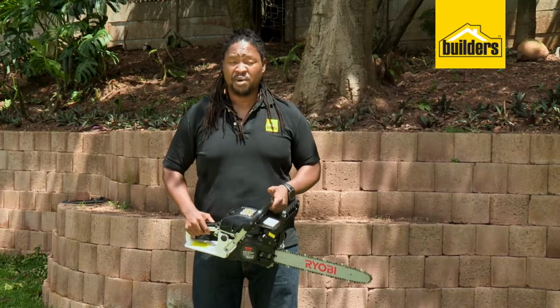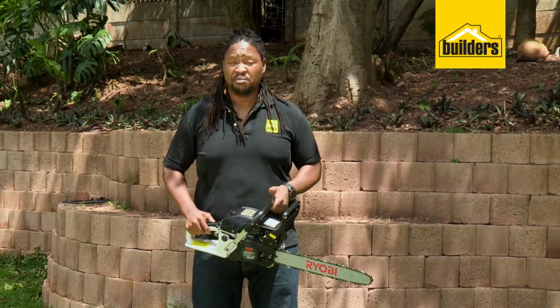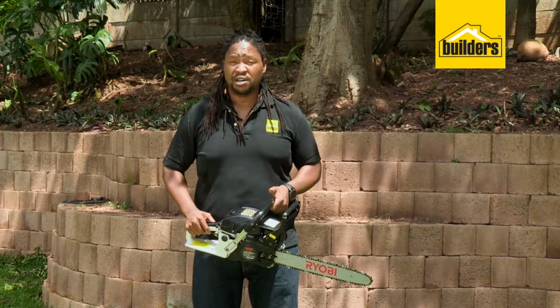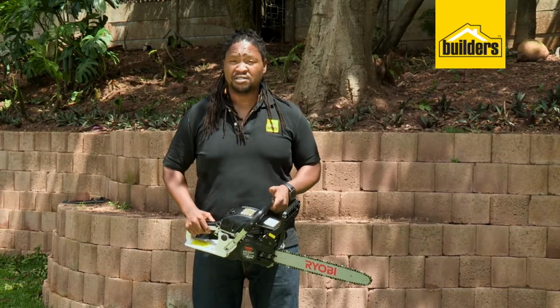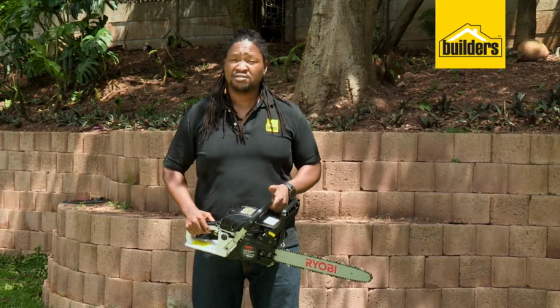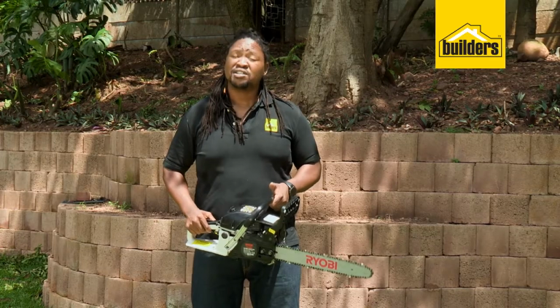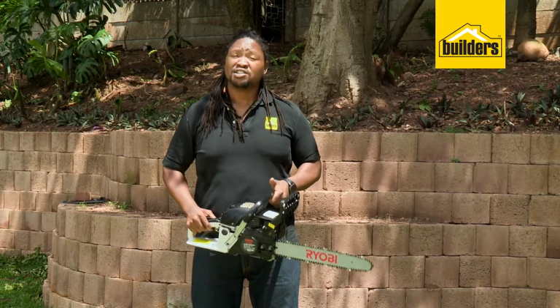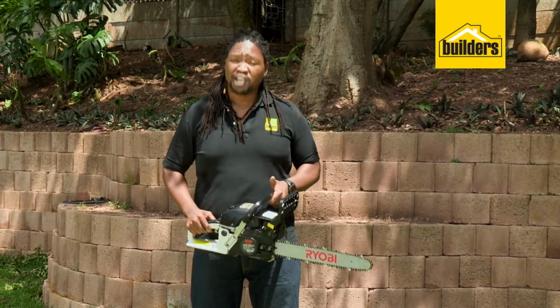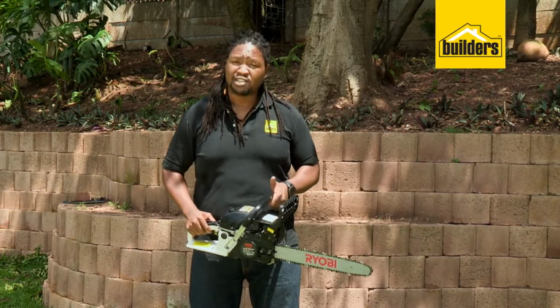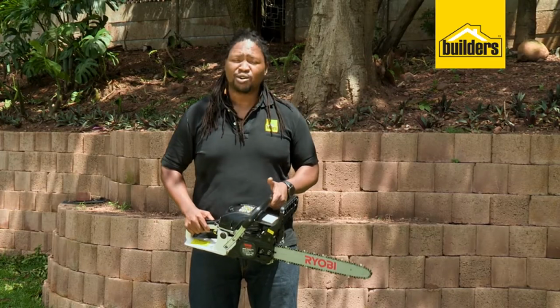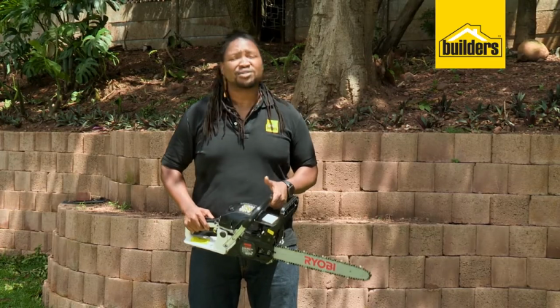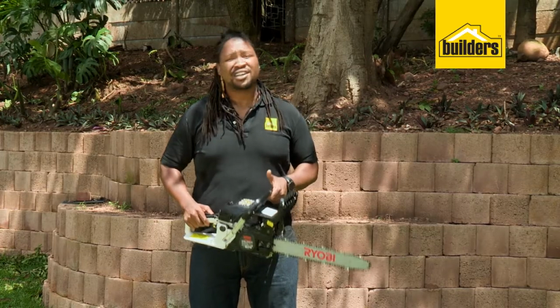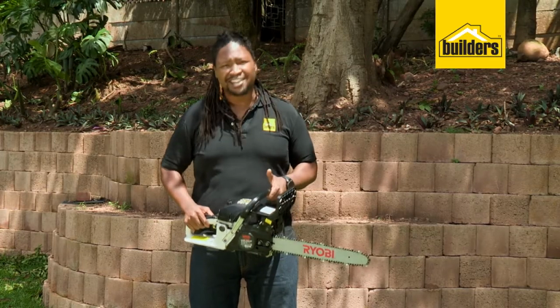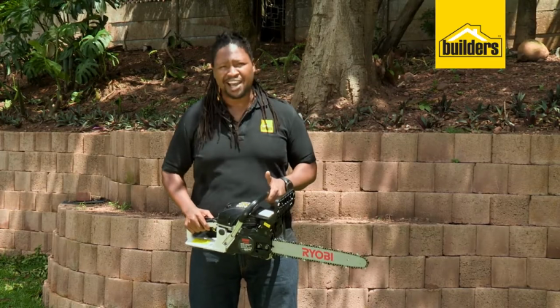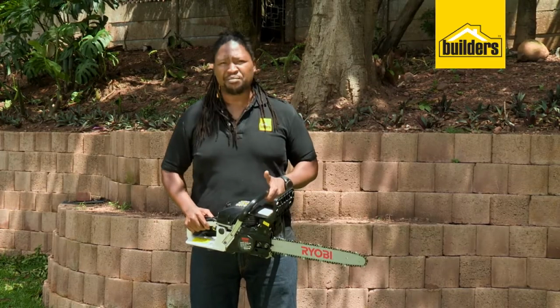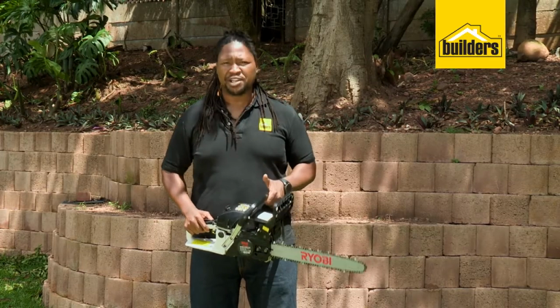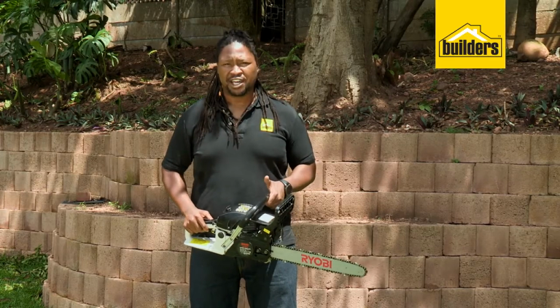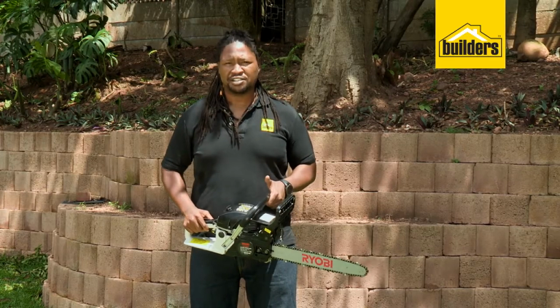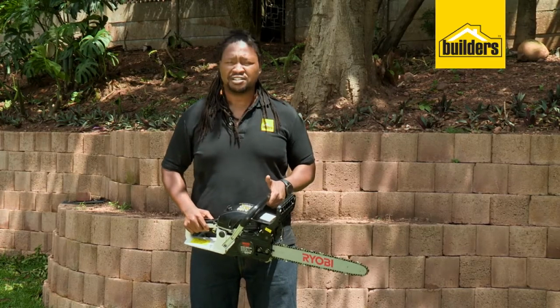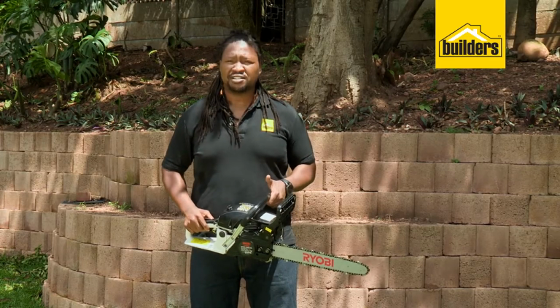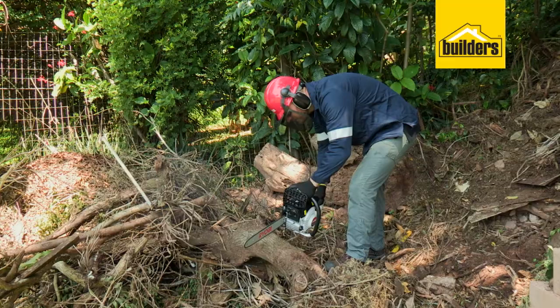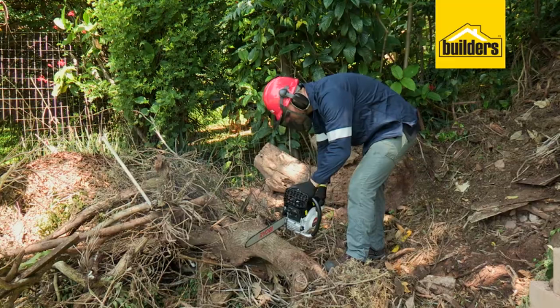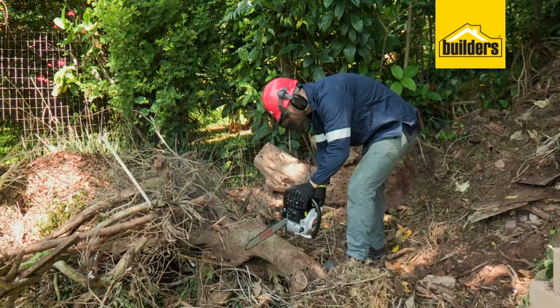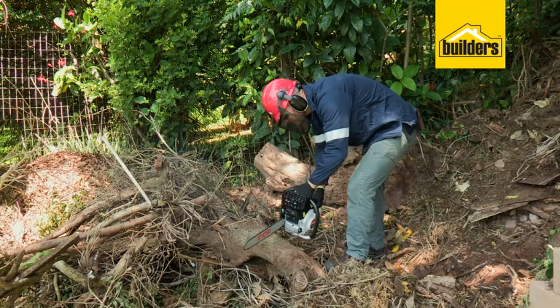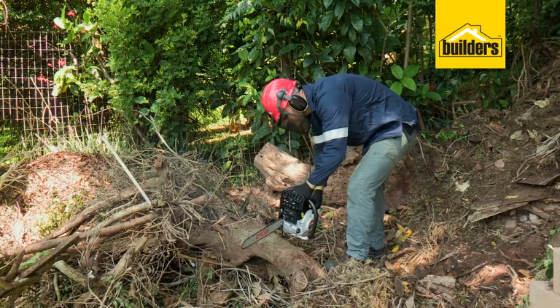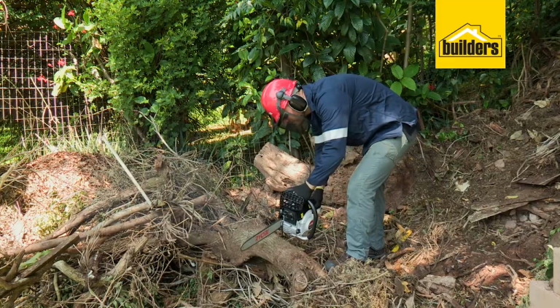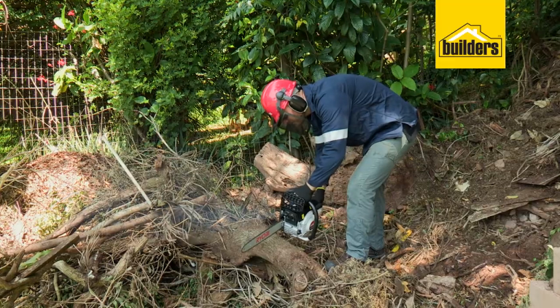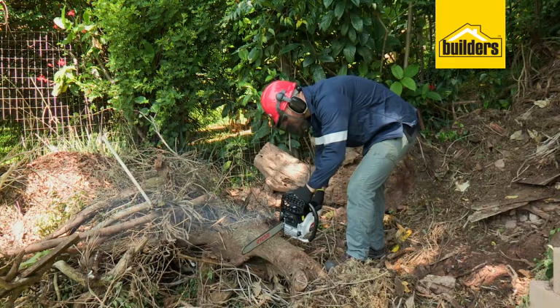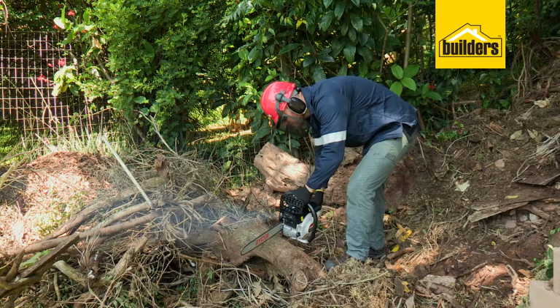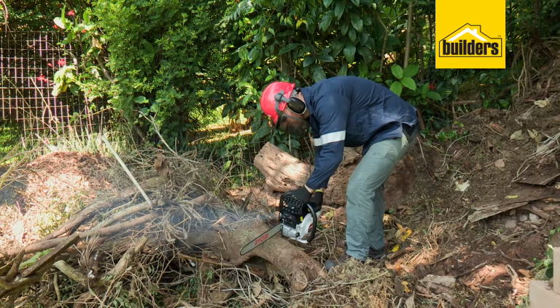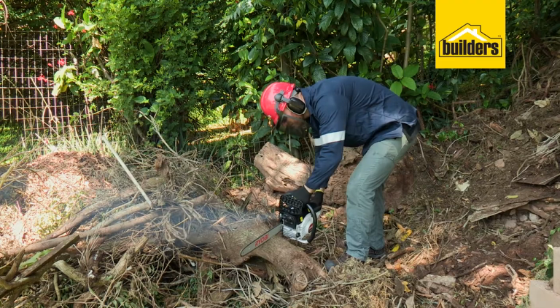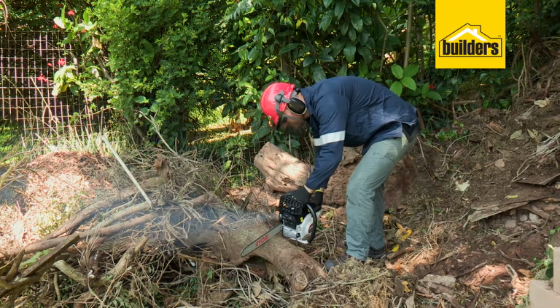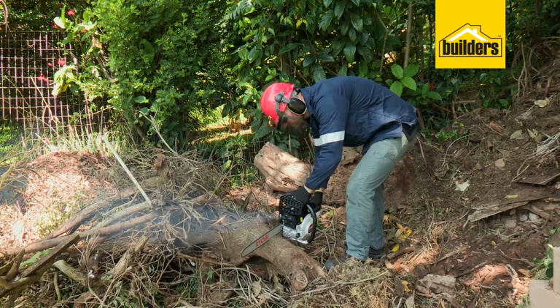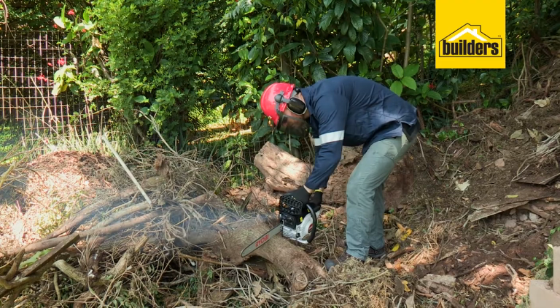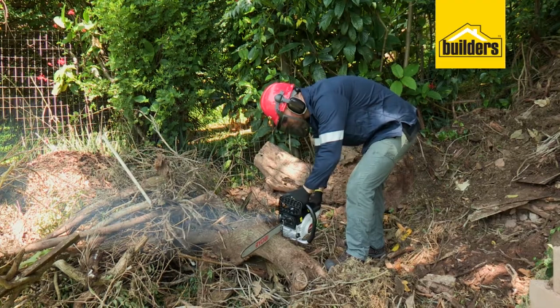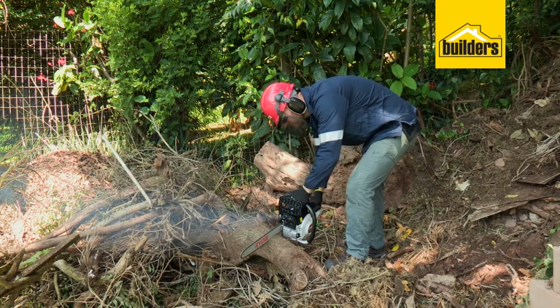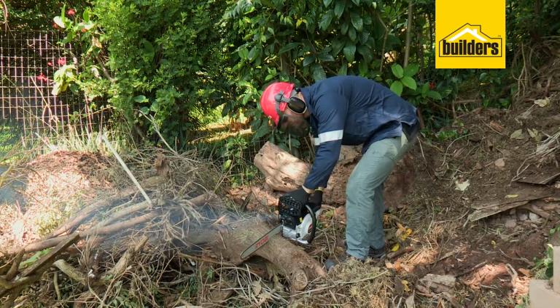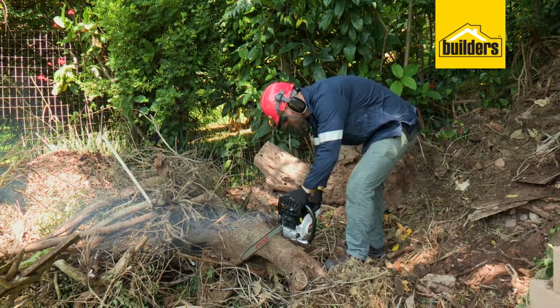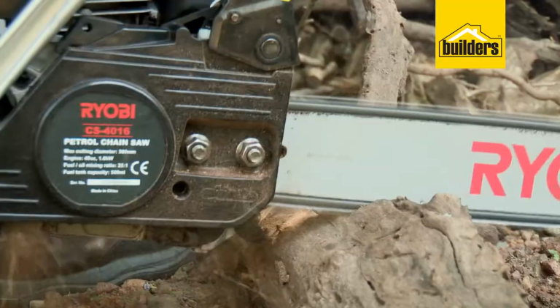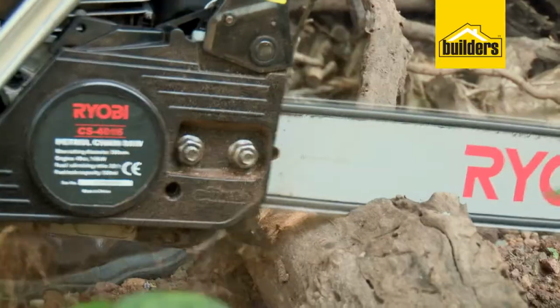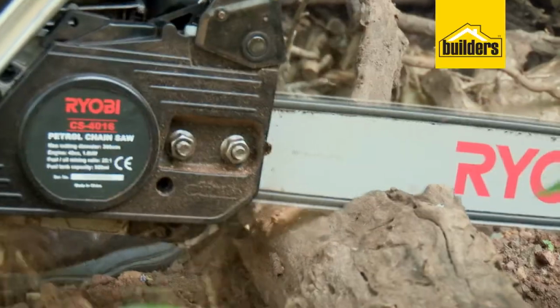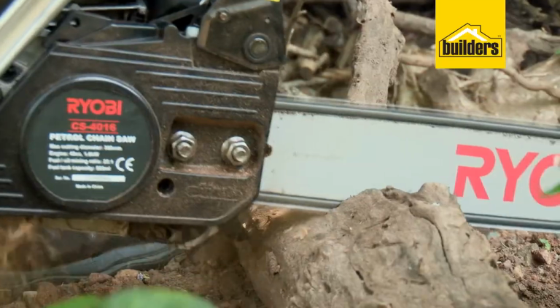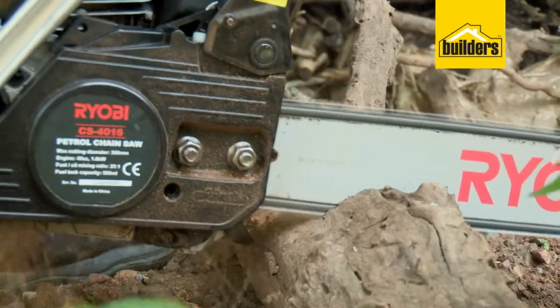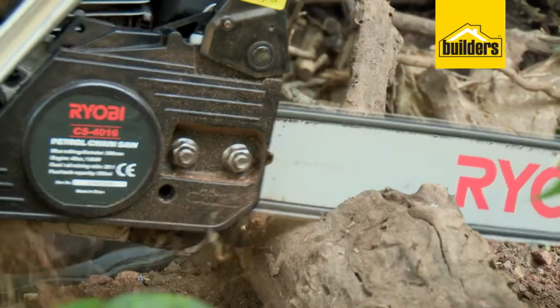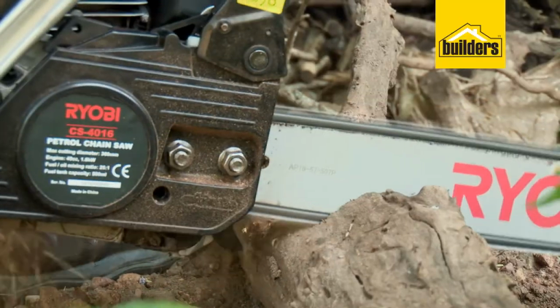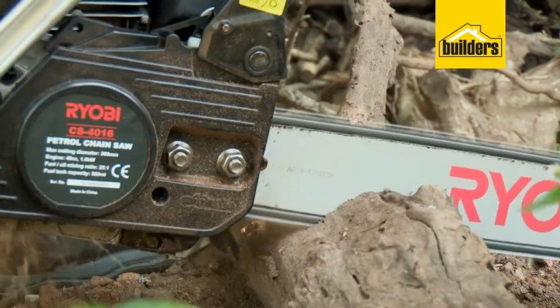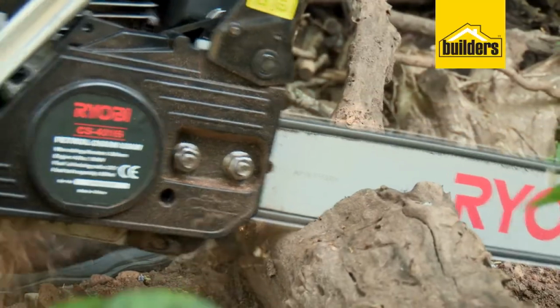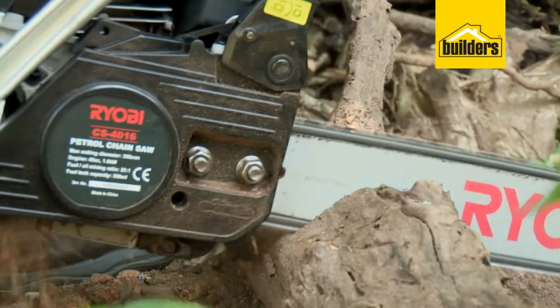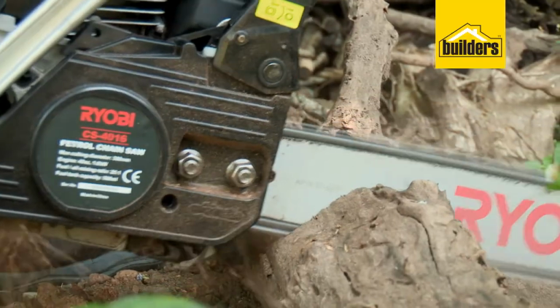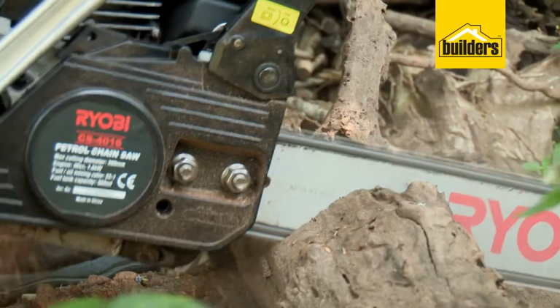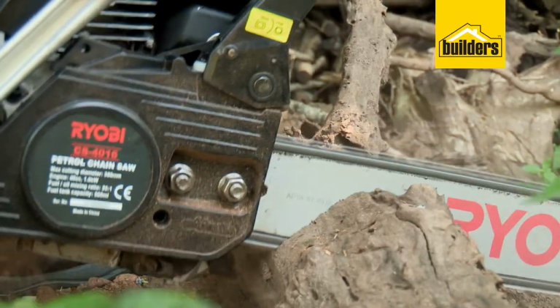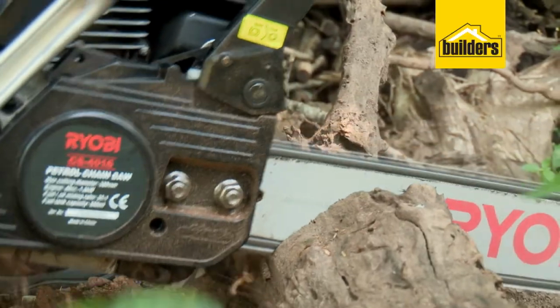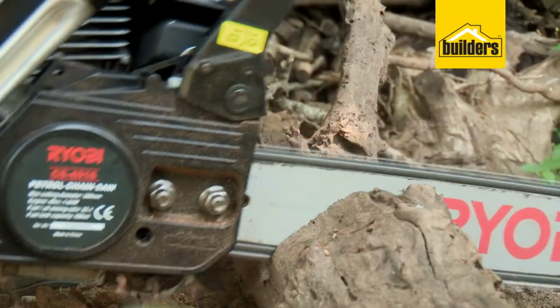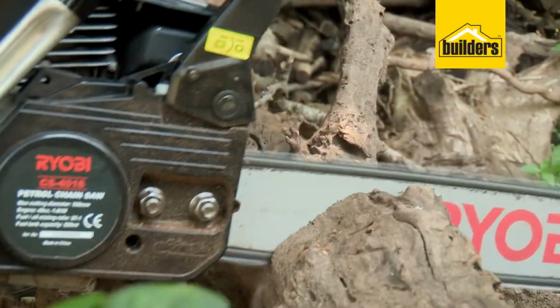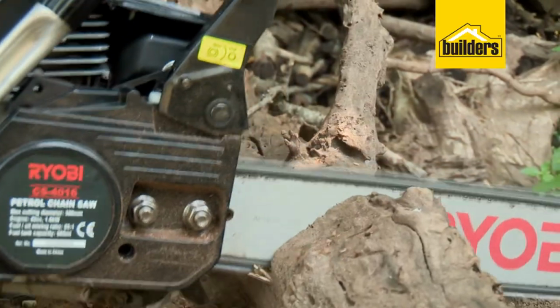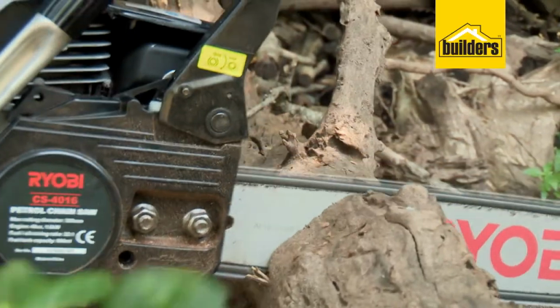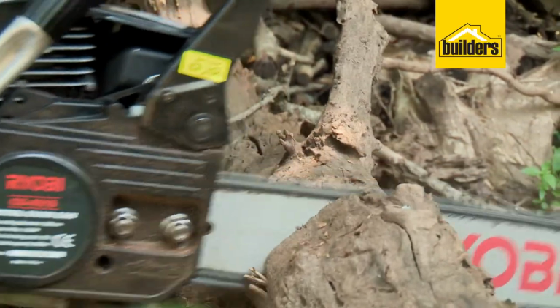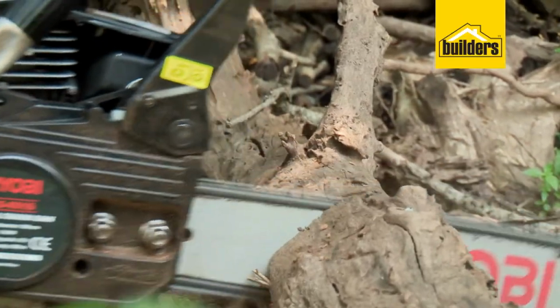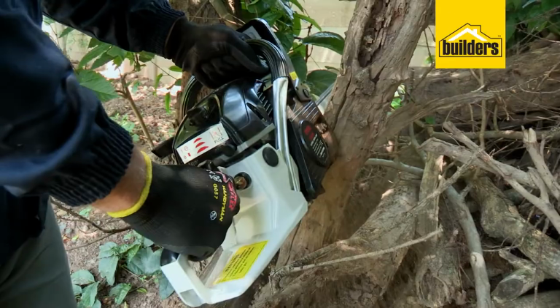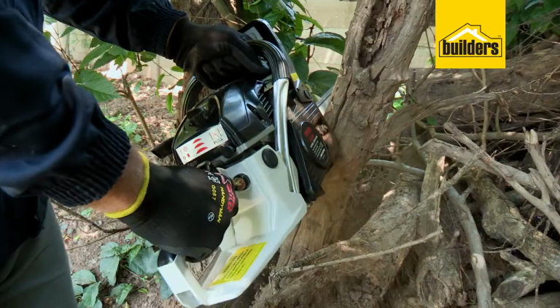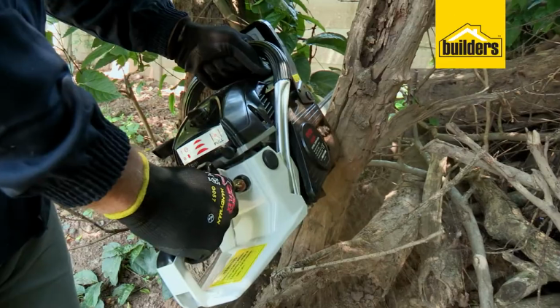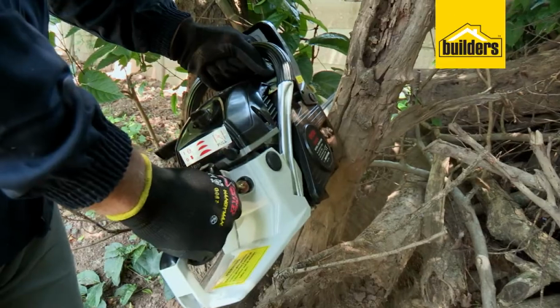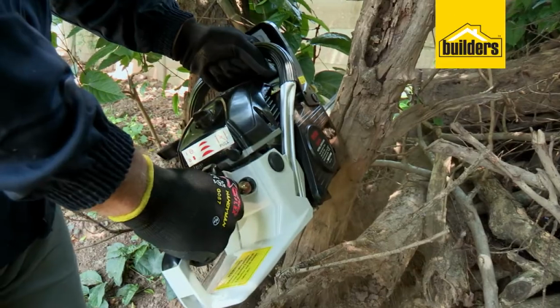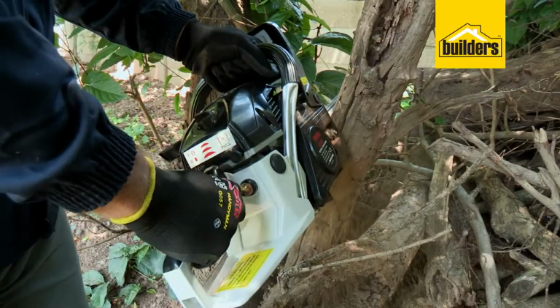Remember, chainsaws can be dangerous, so always wear the appropriate PPE and read the operations and maintenance manuals very carefully.